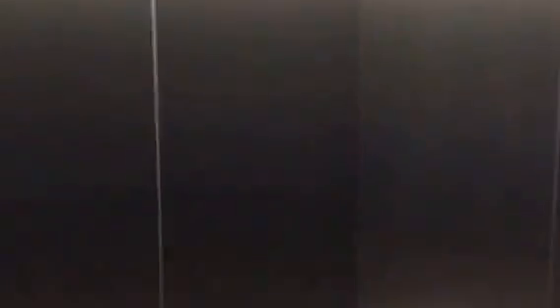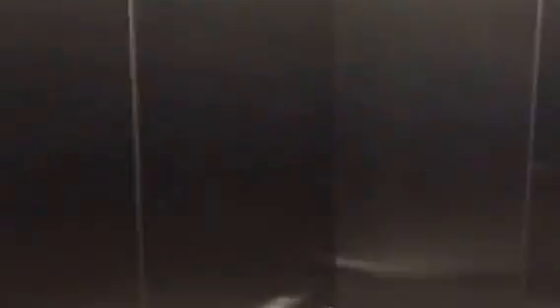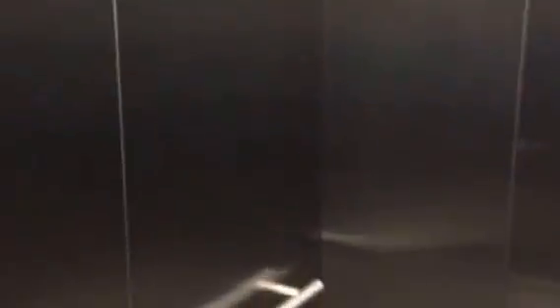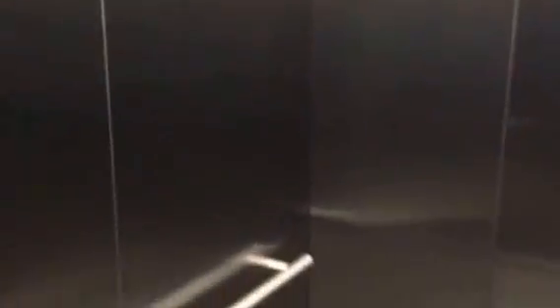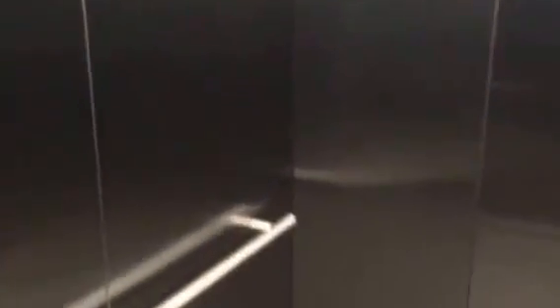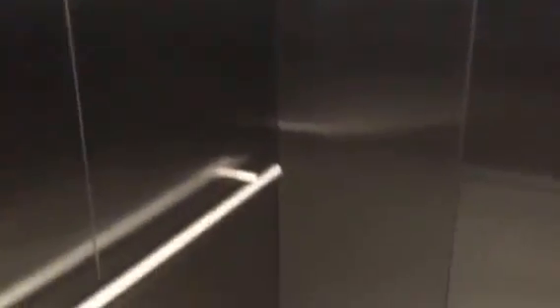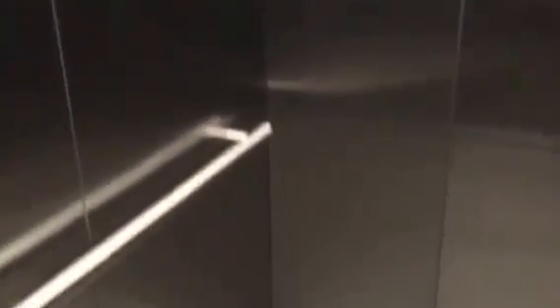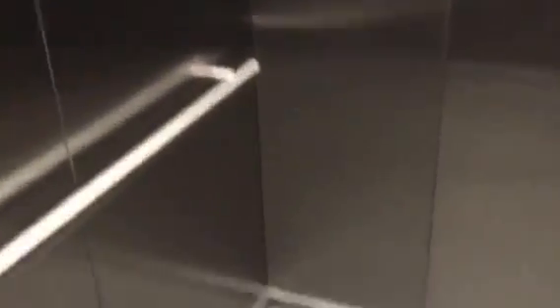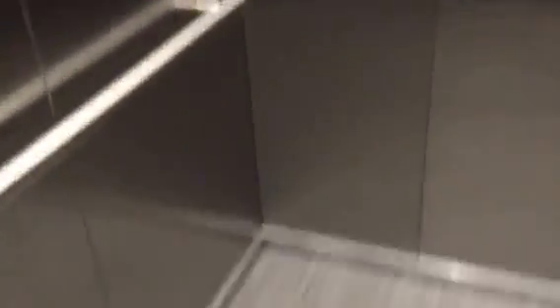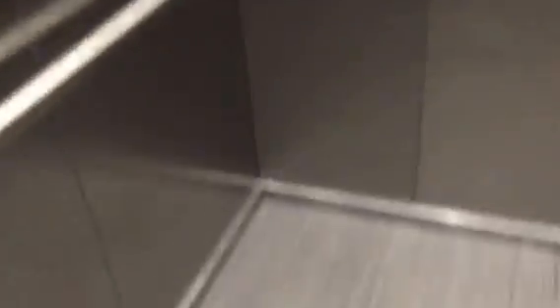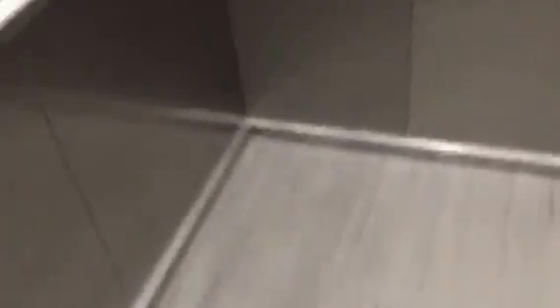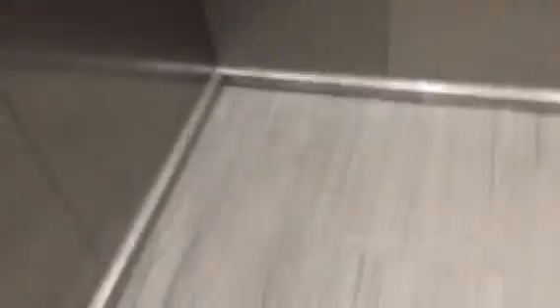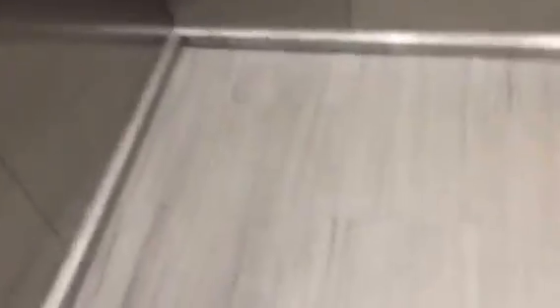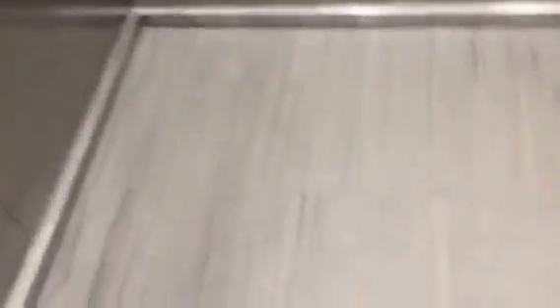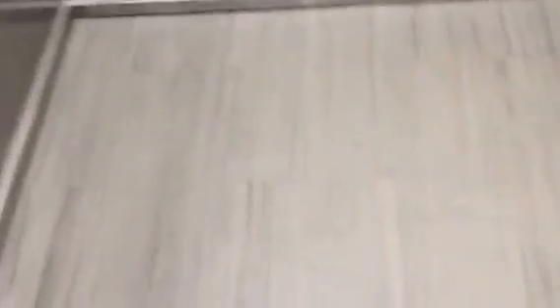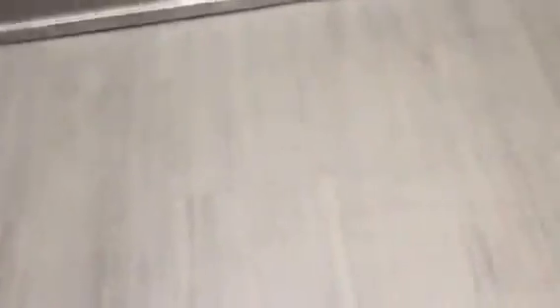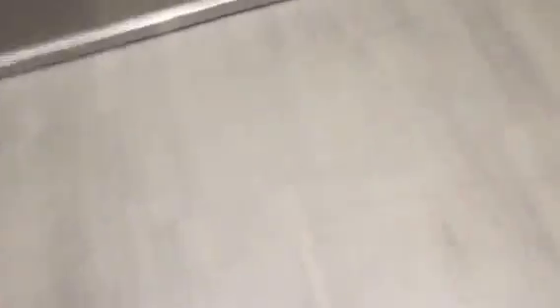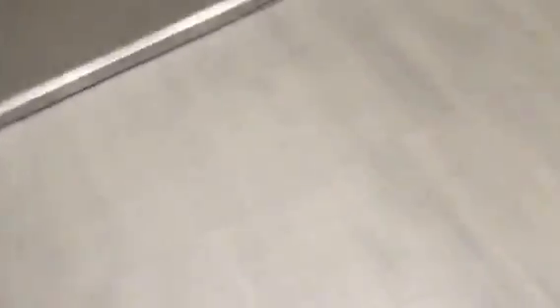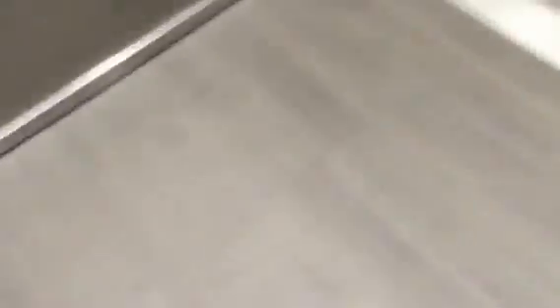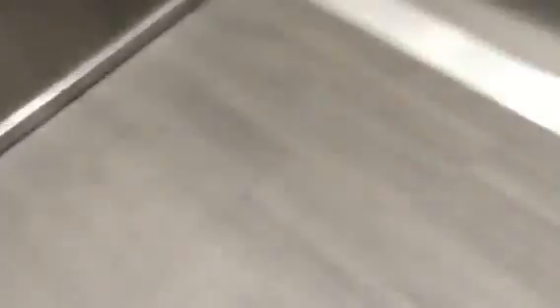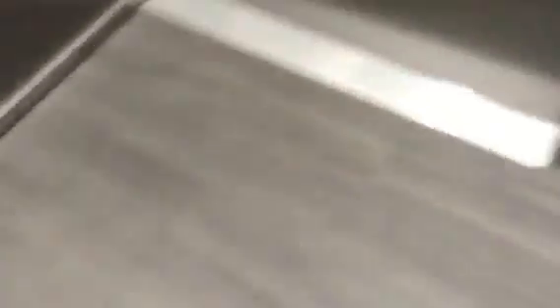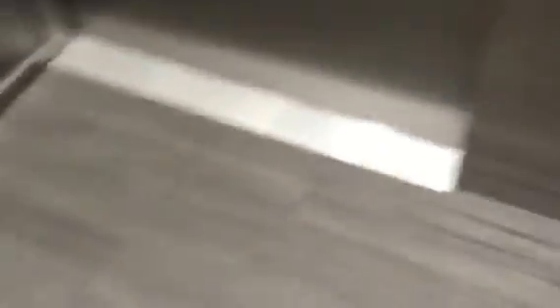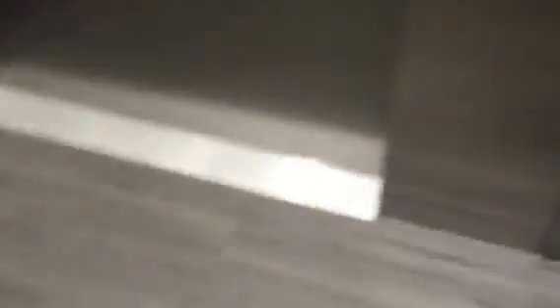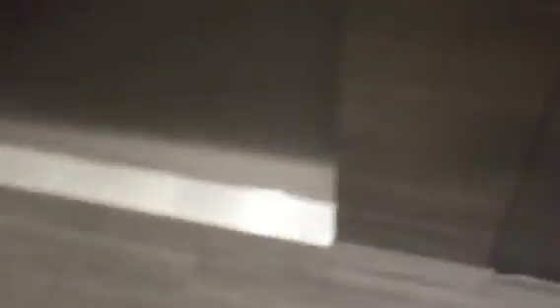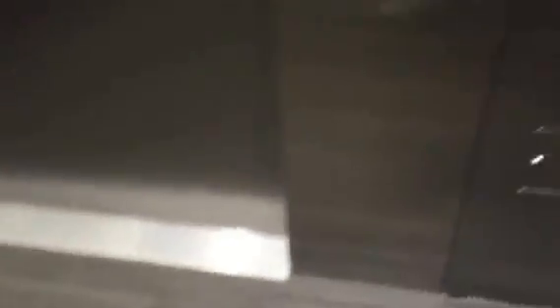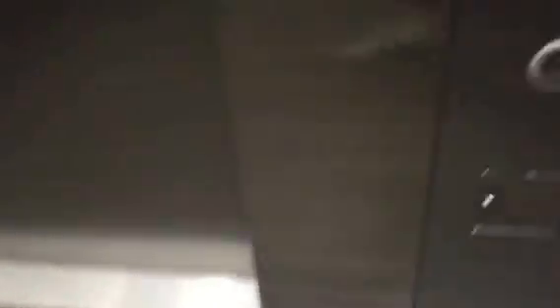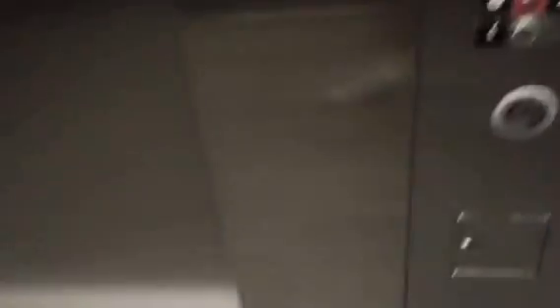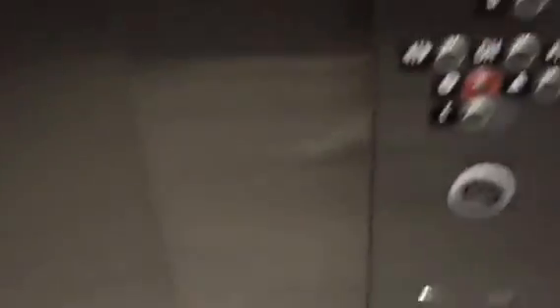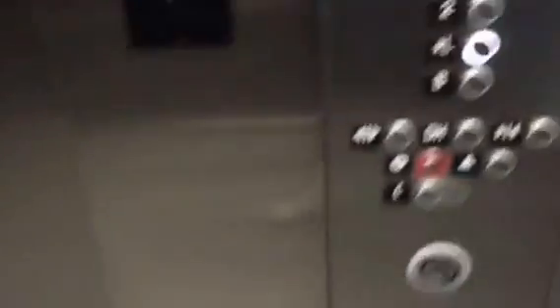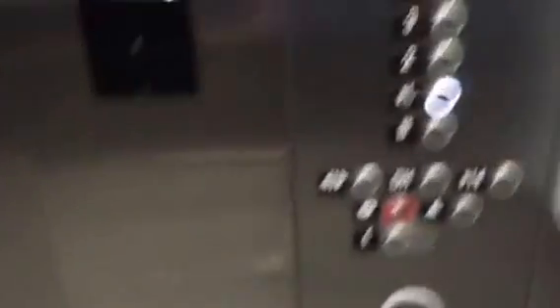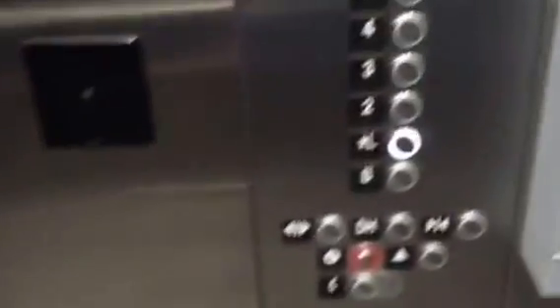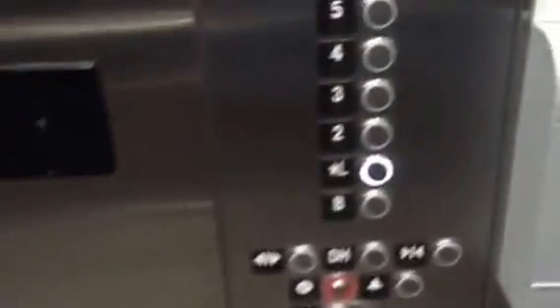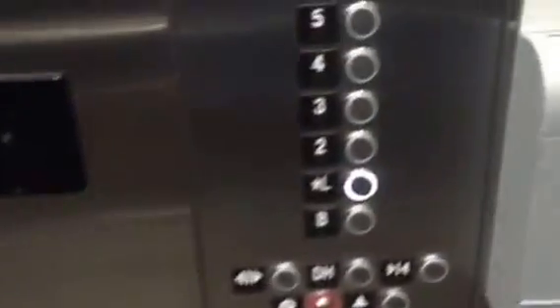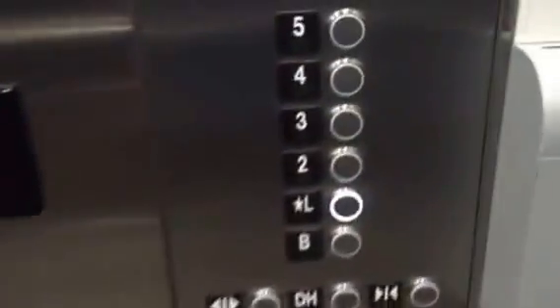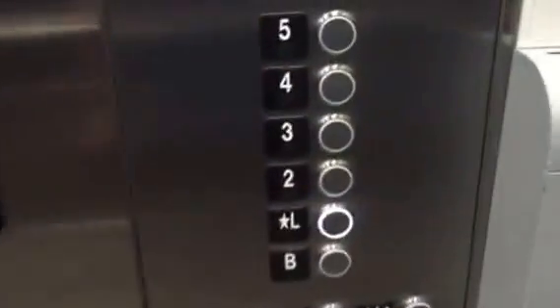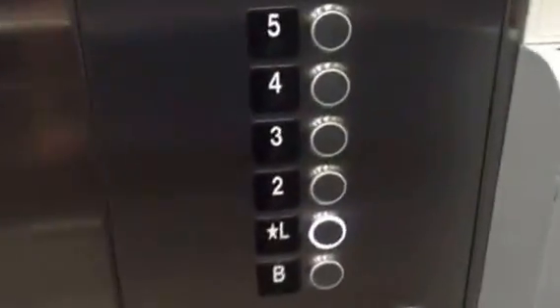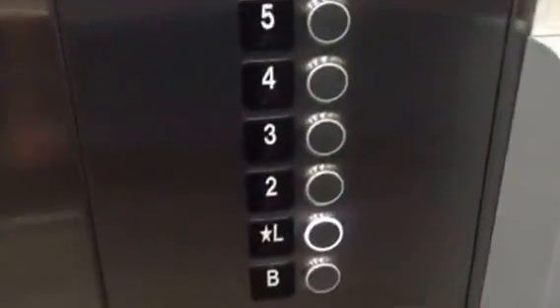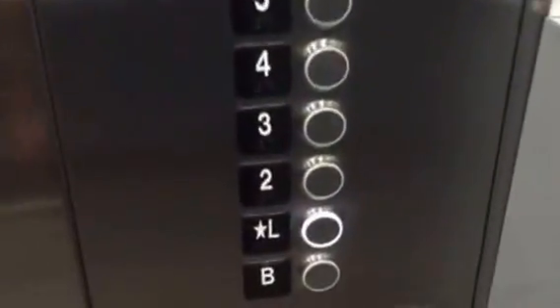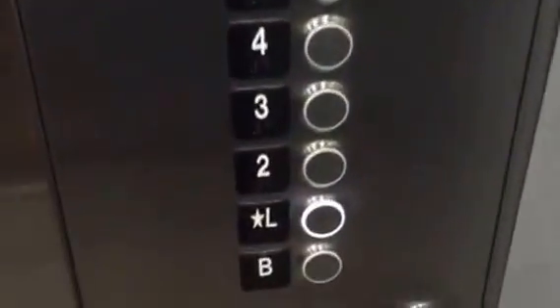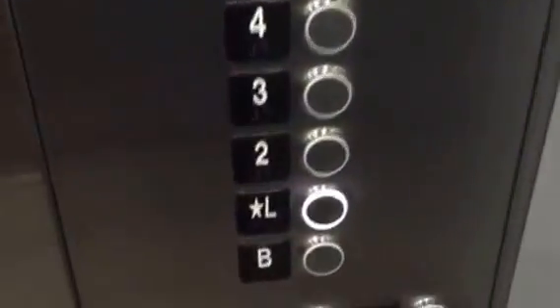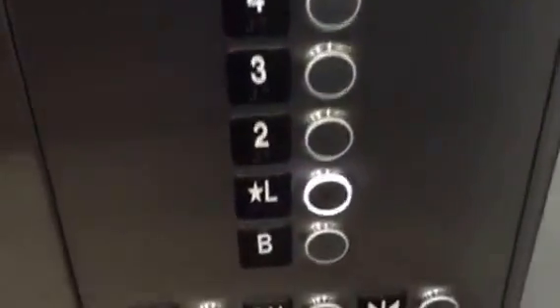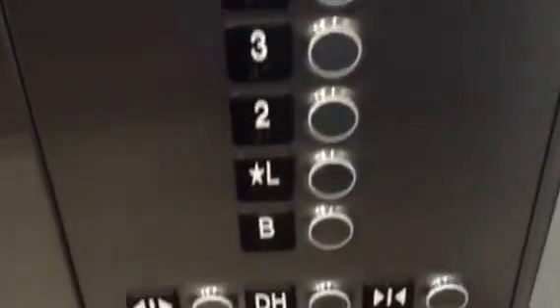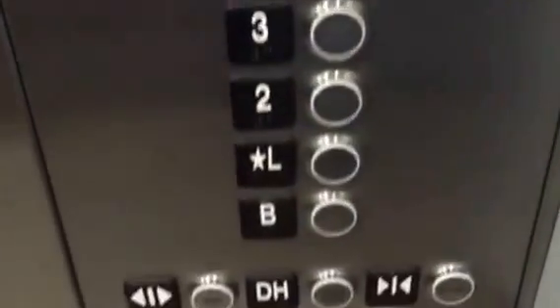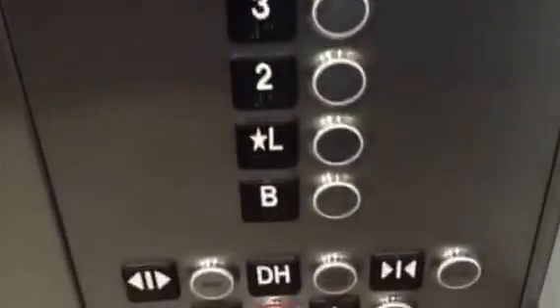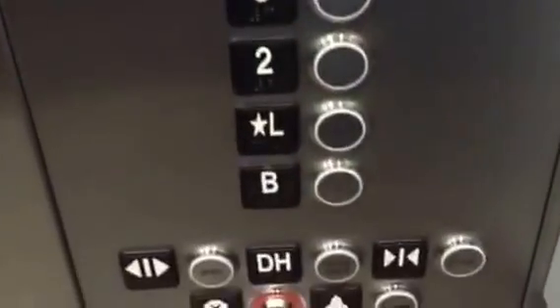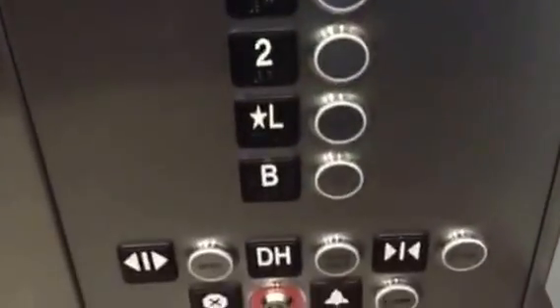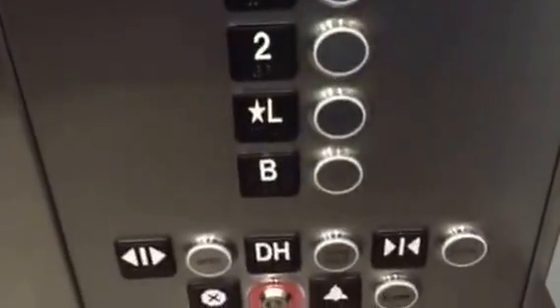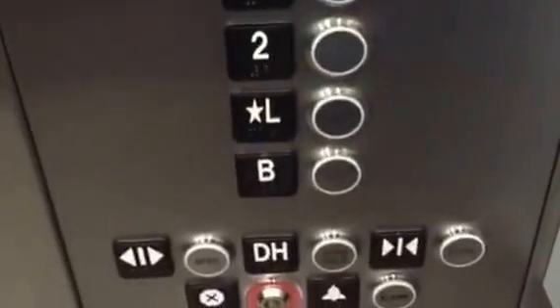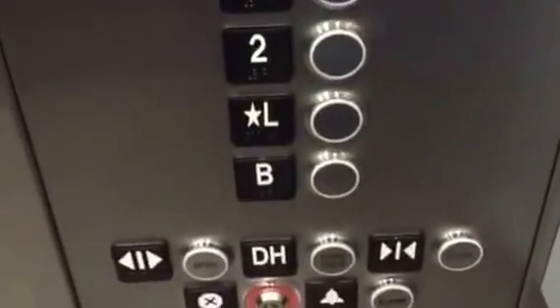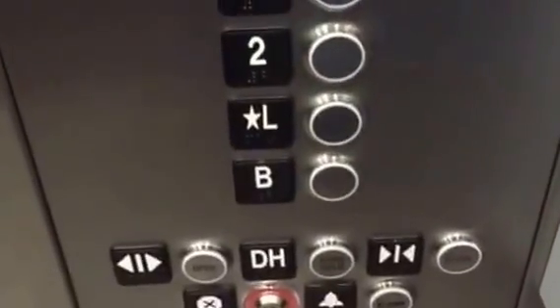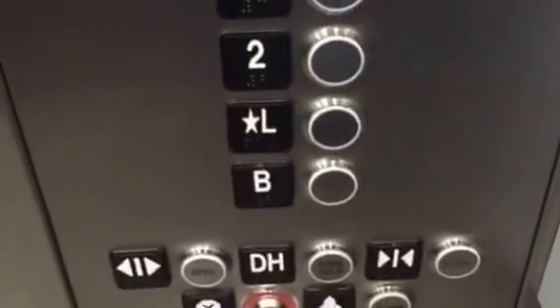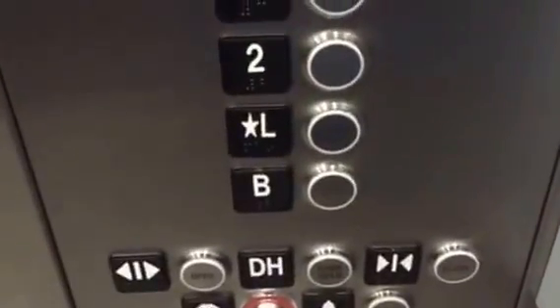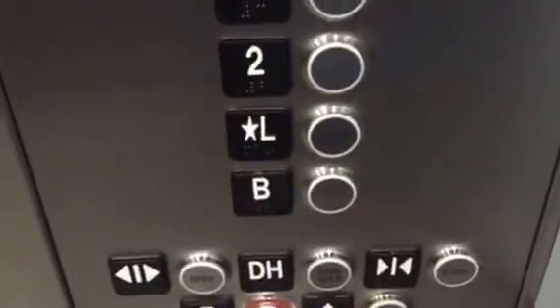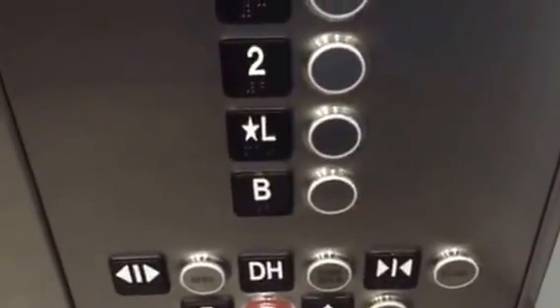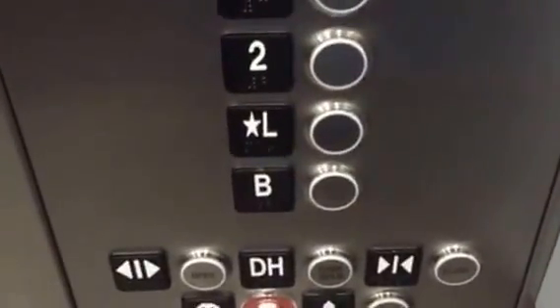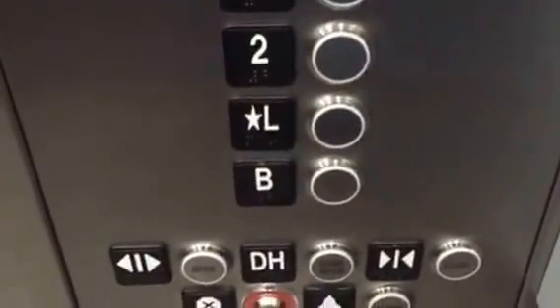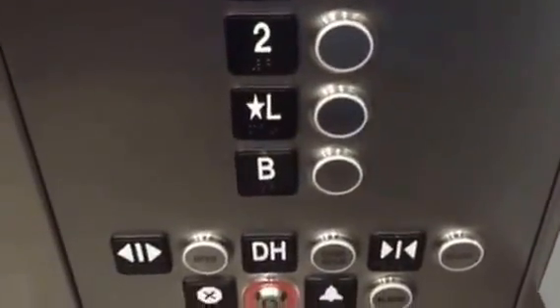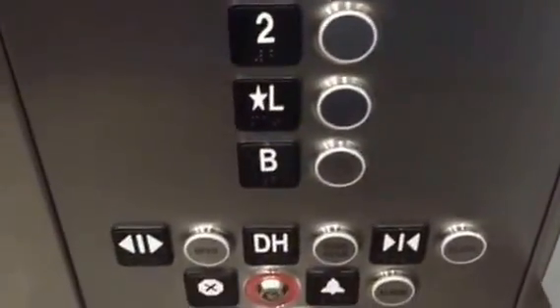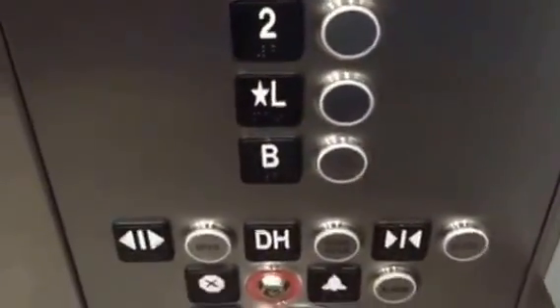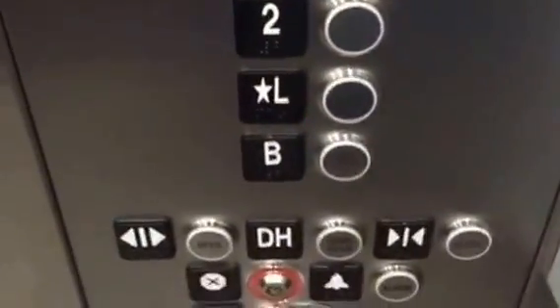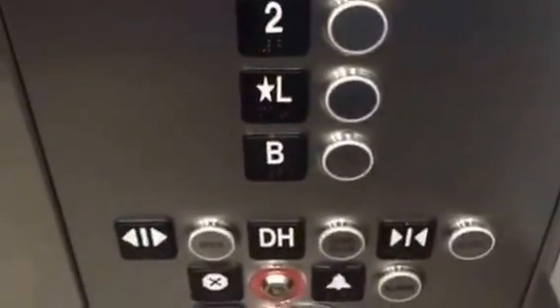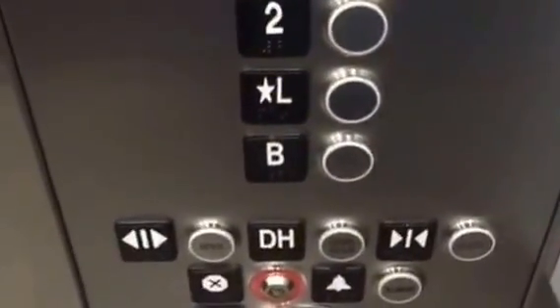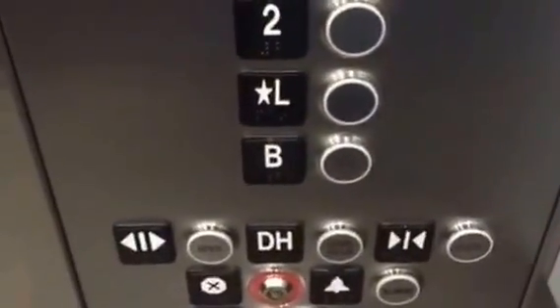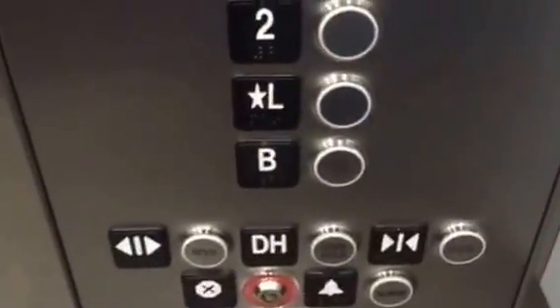Very nice elevator. Now press these. Very smooth. KSS 500 and 150.